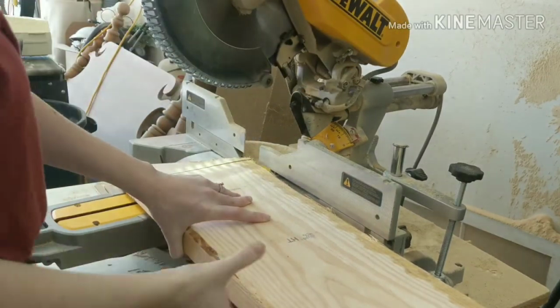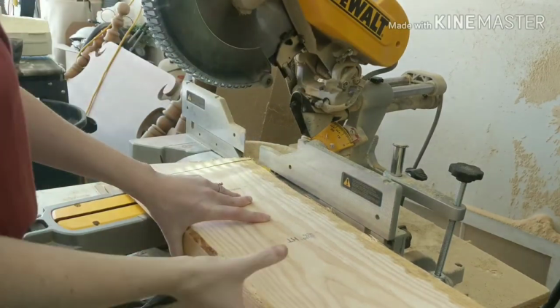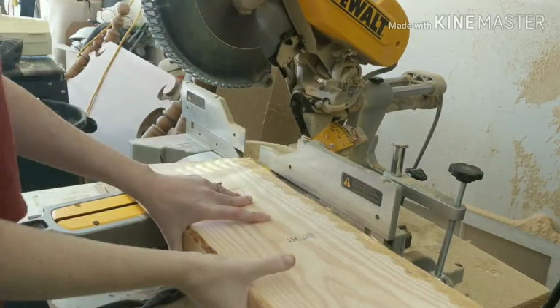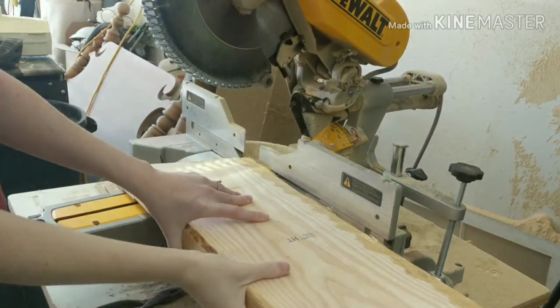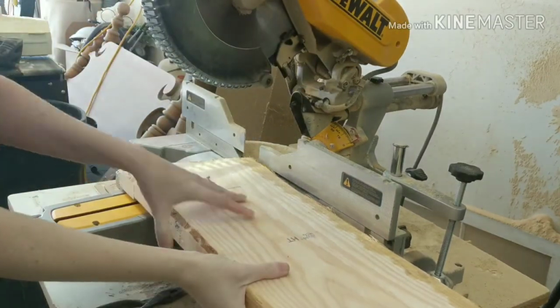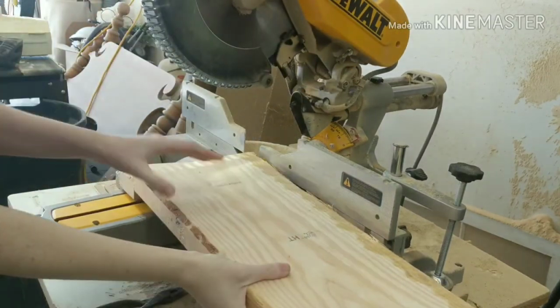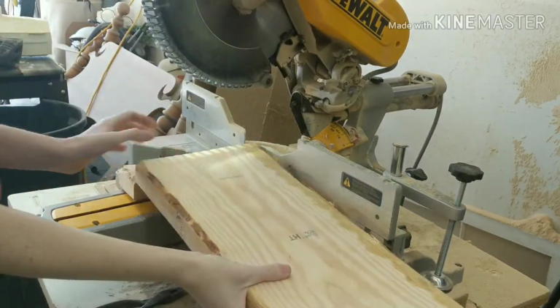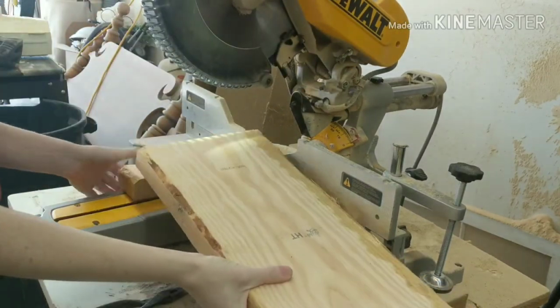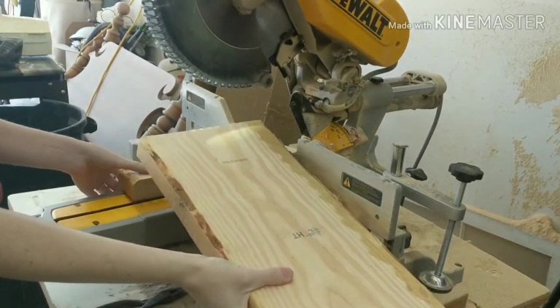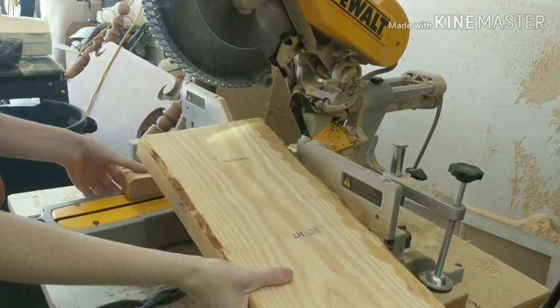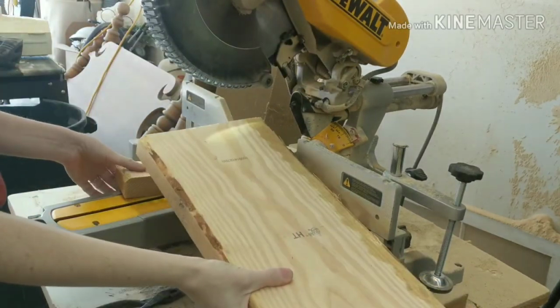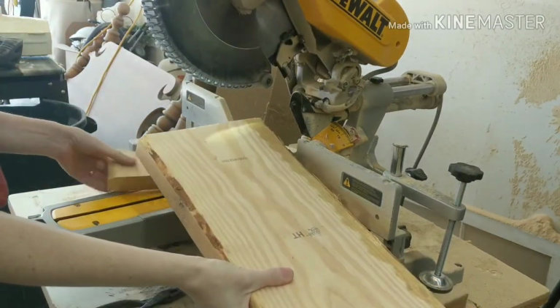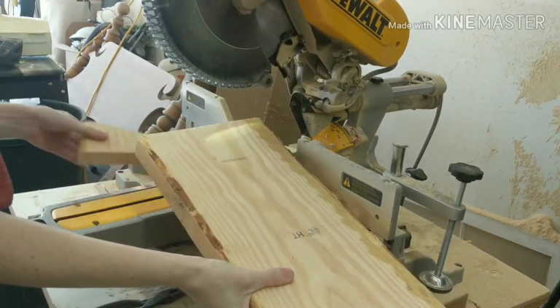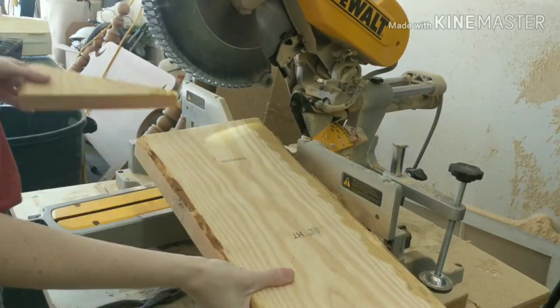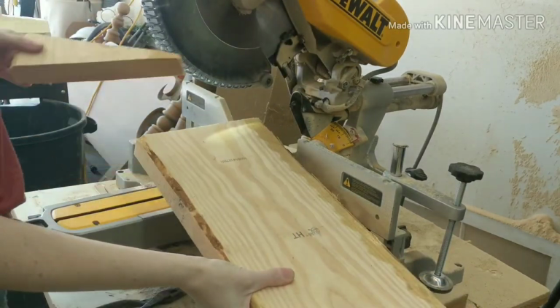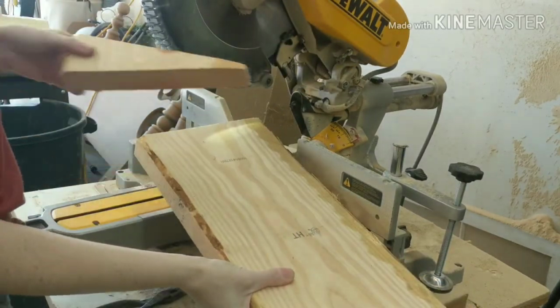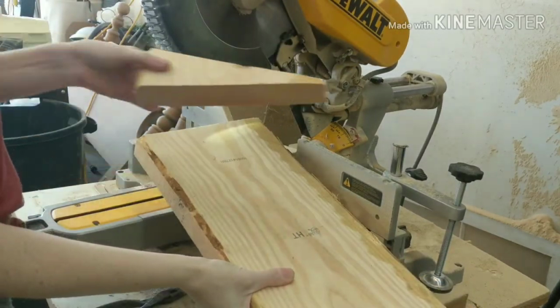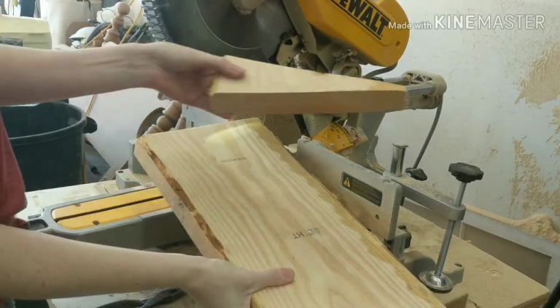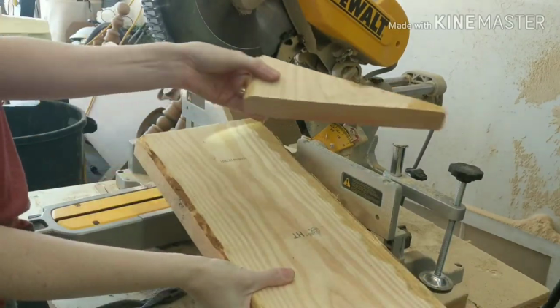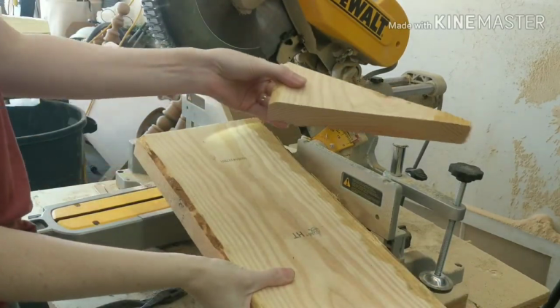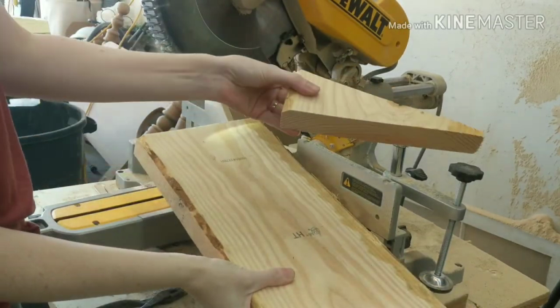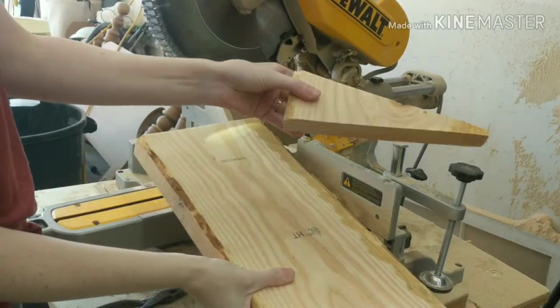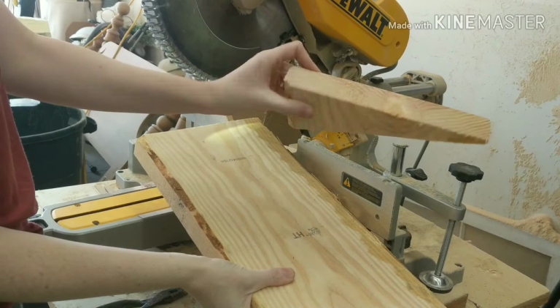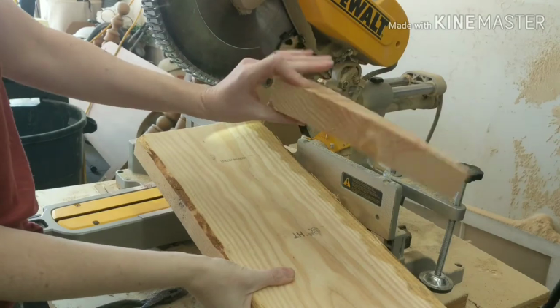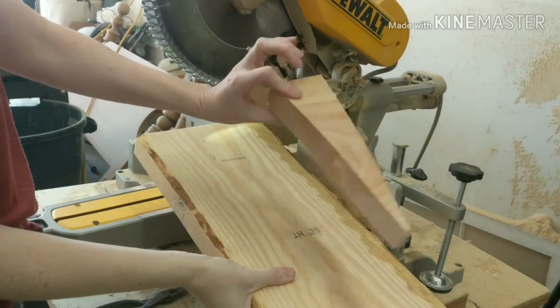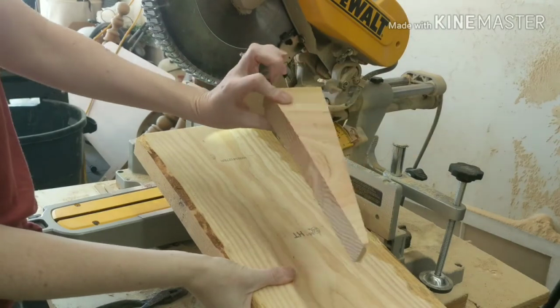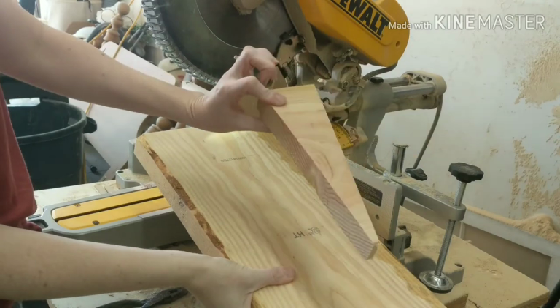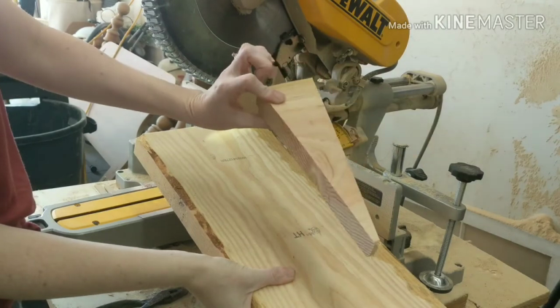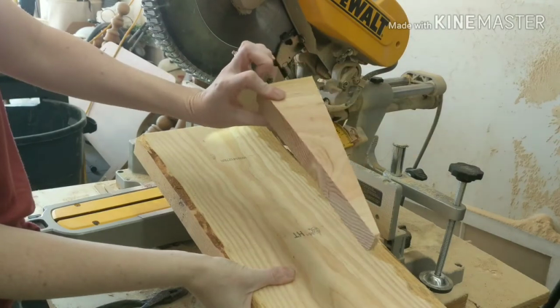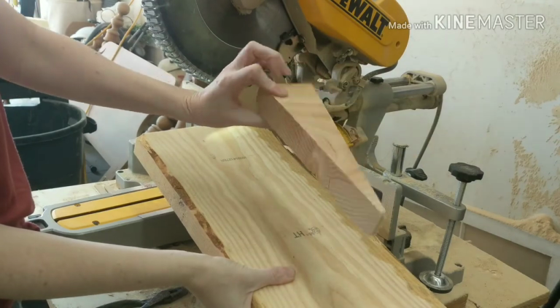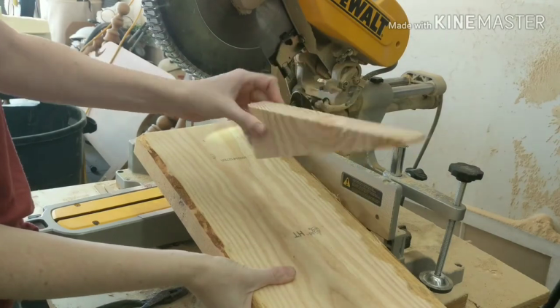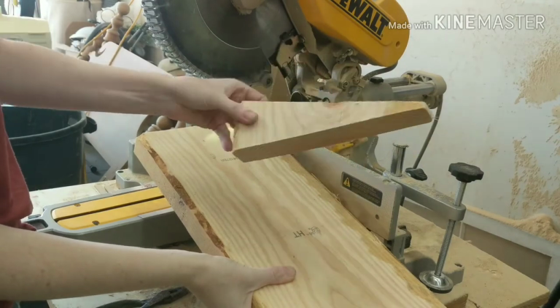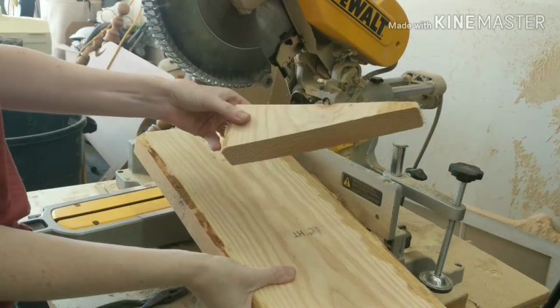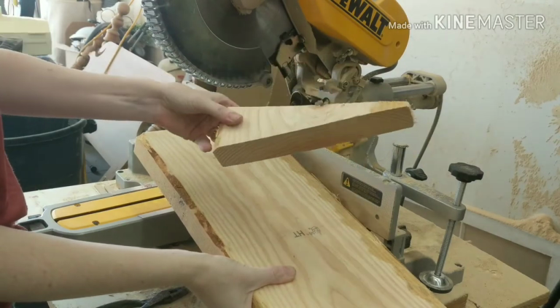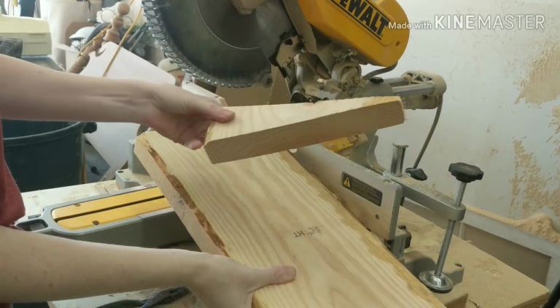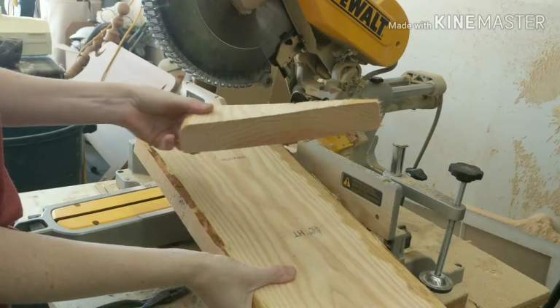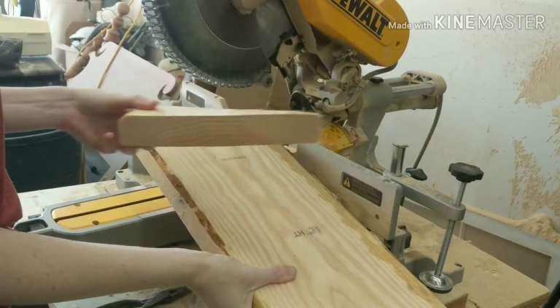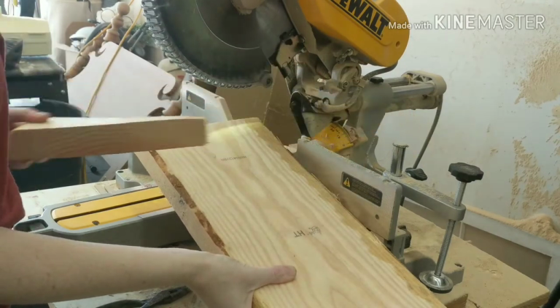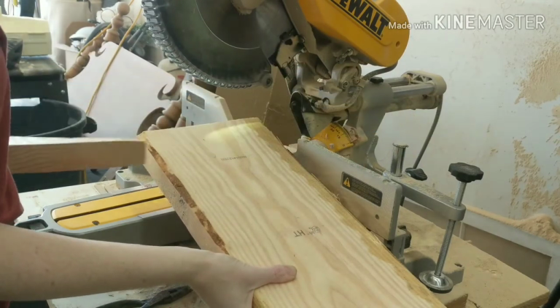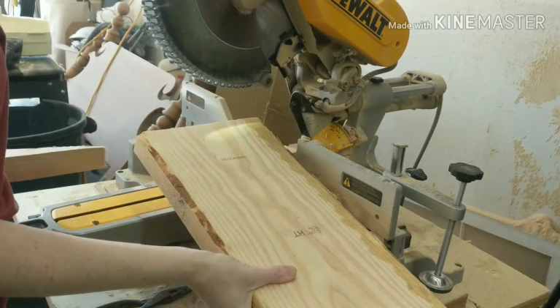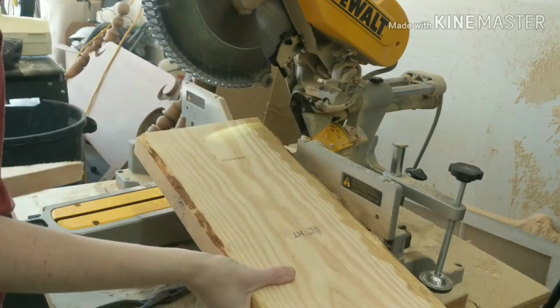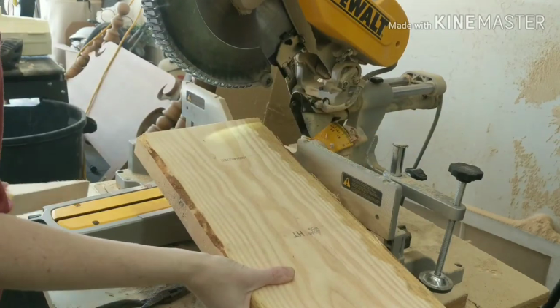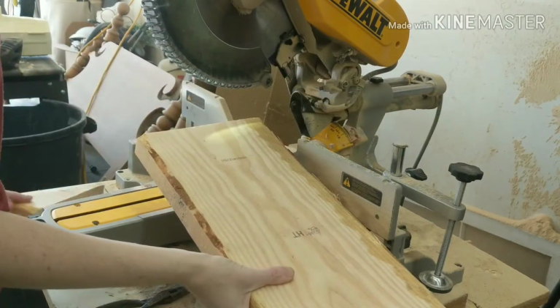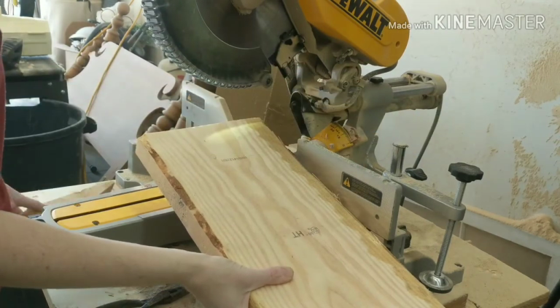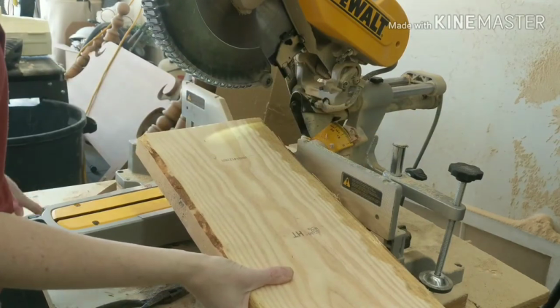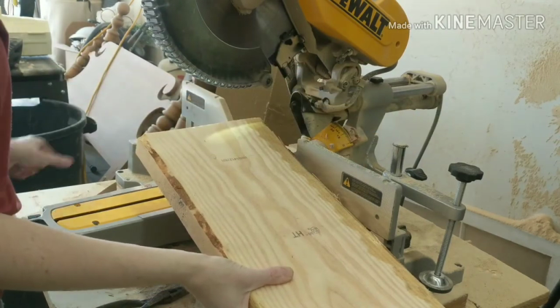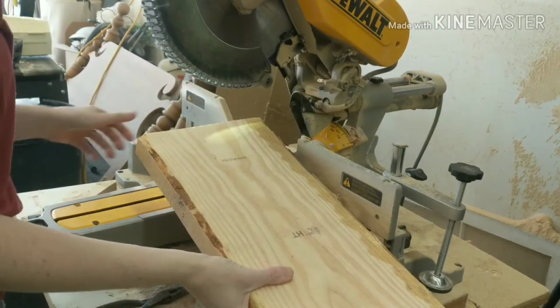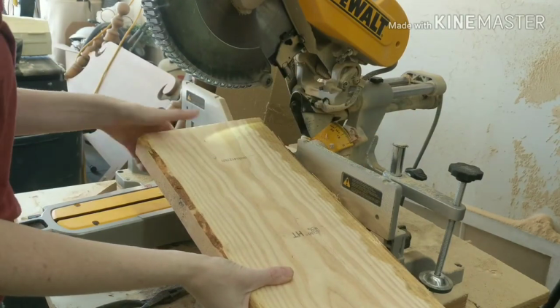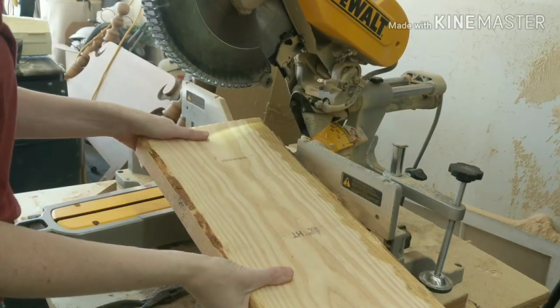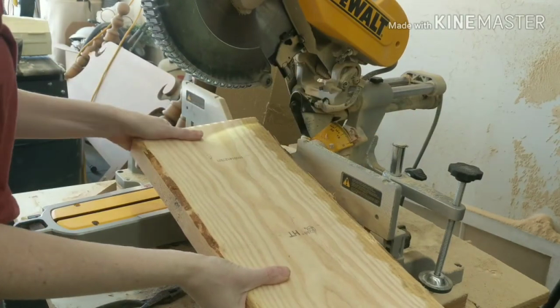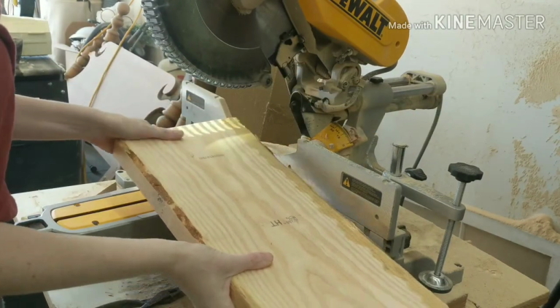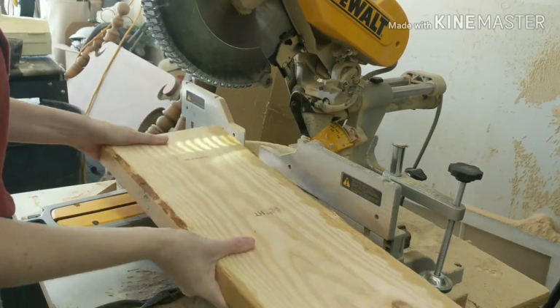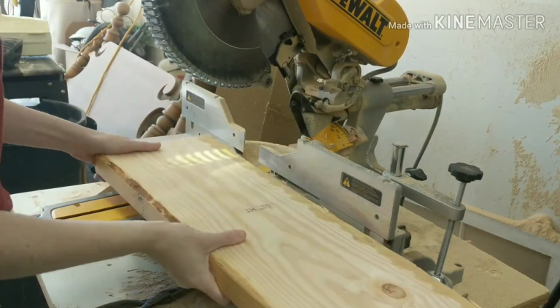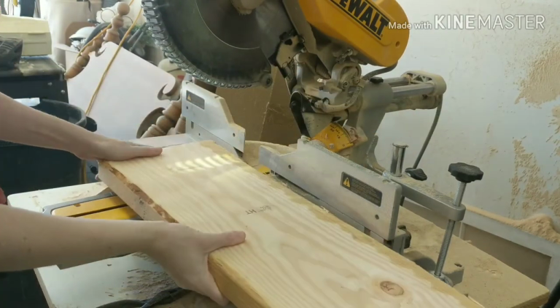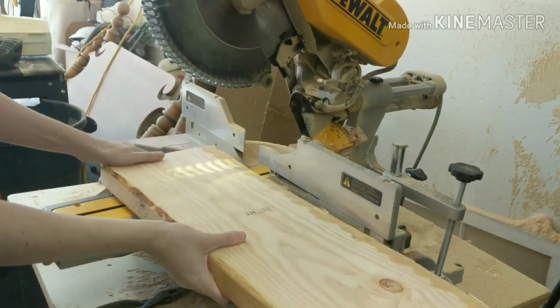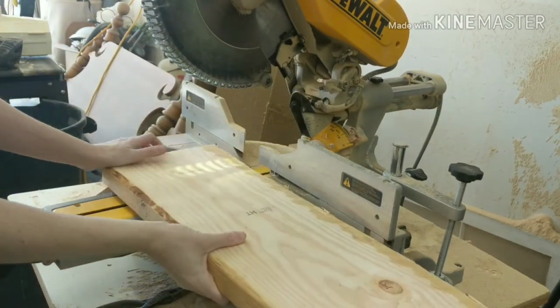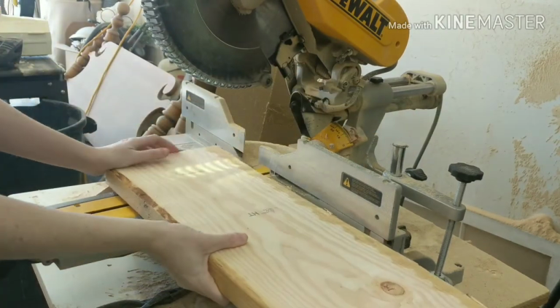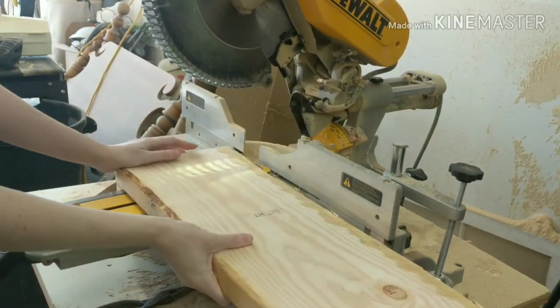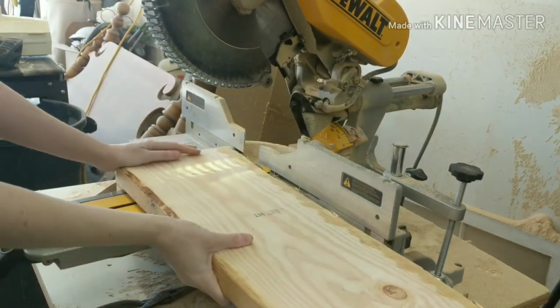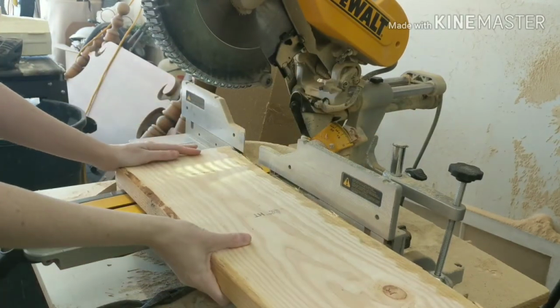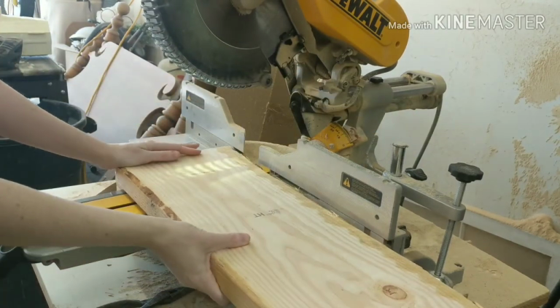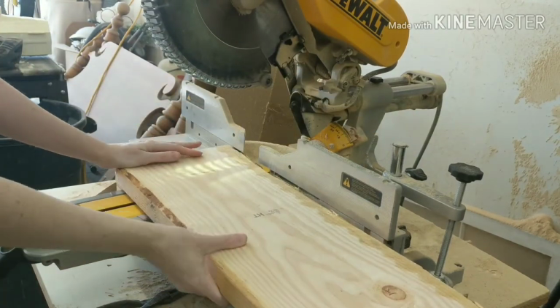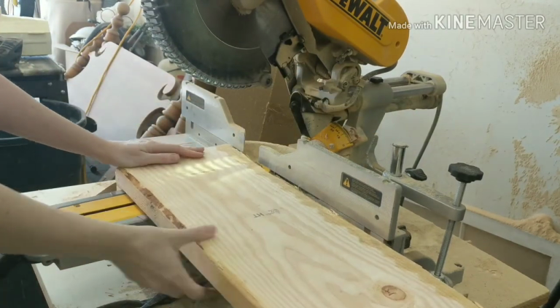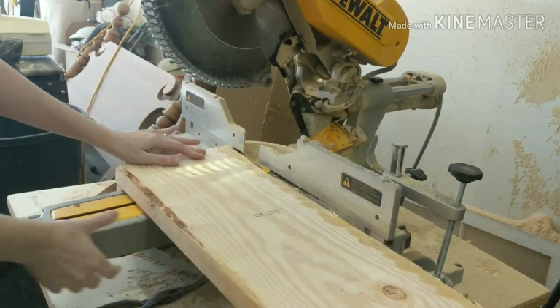This is just a scrap piece that I had and I kind of felt like the roughness gave it more character.